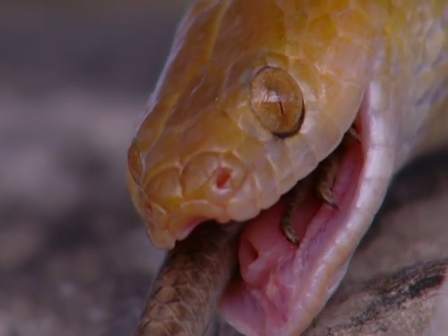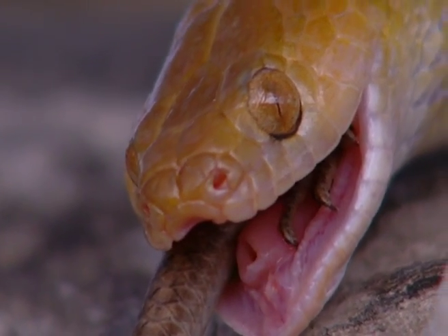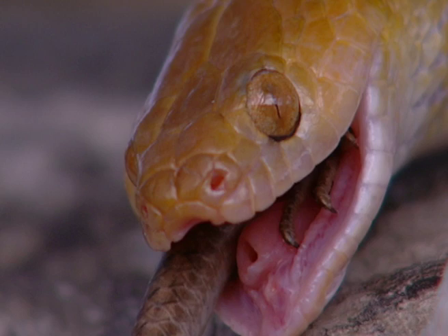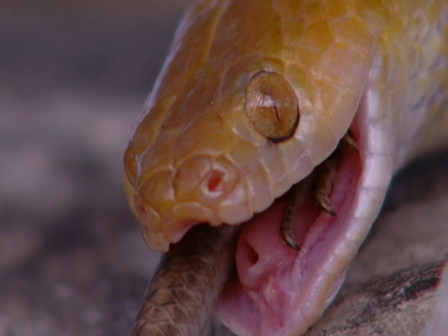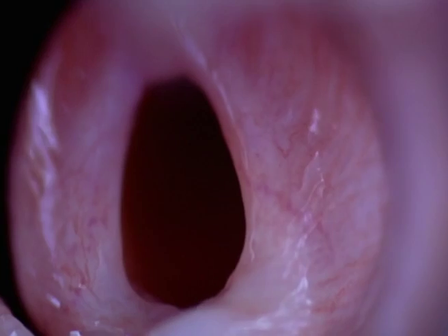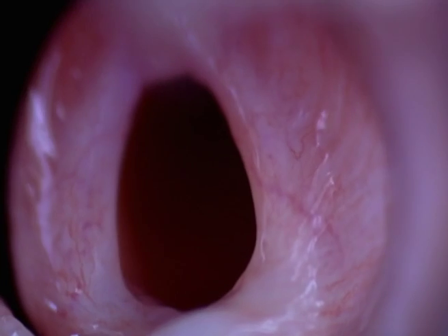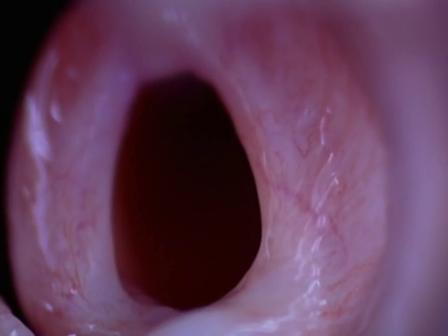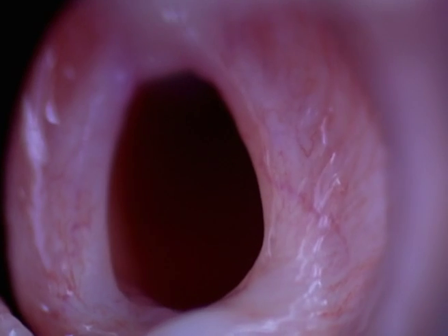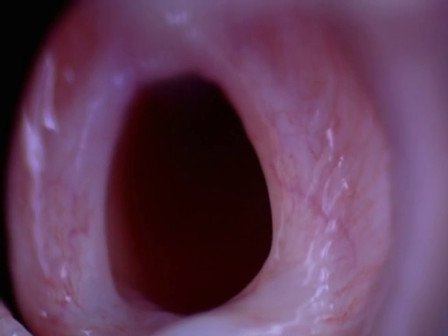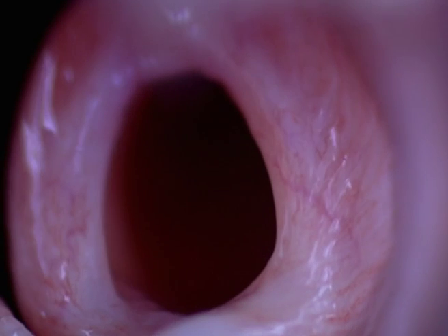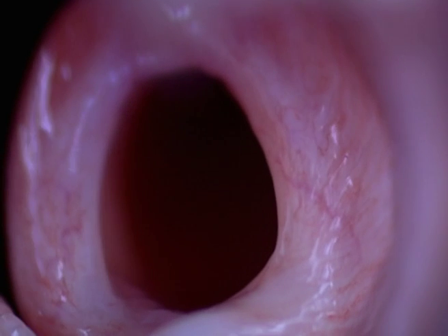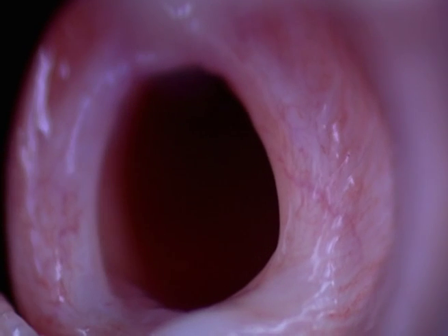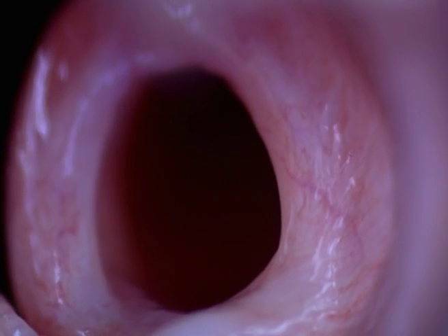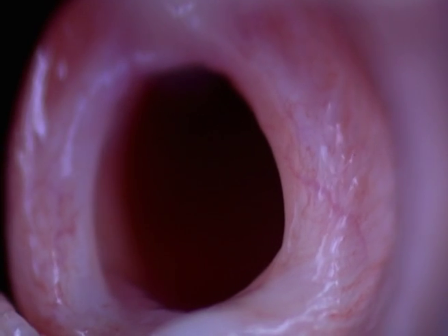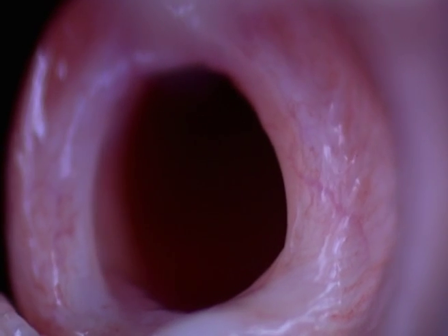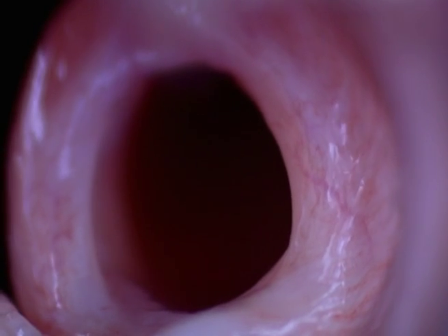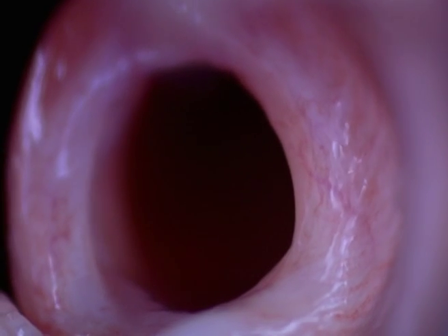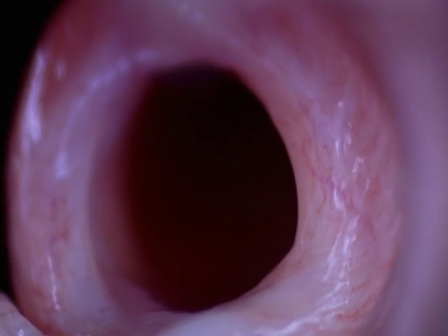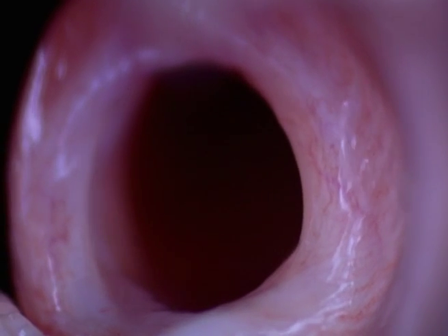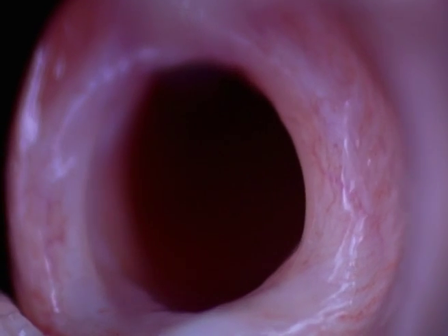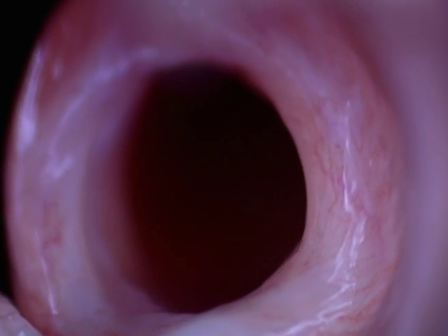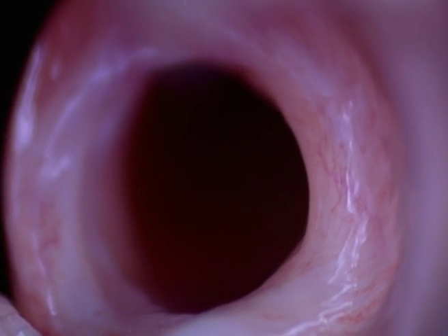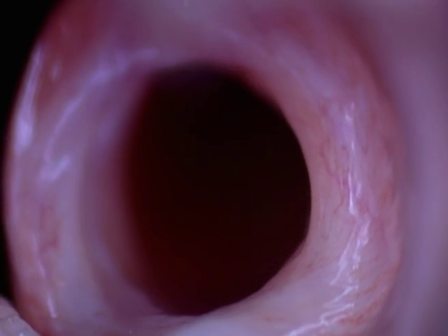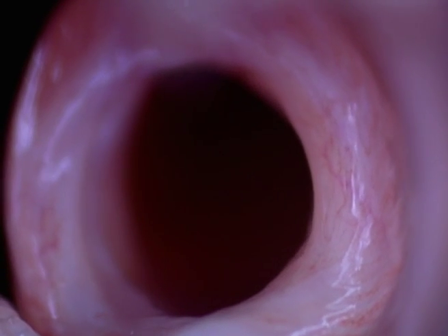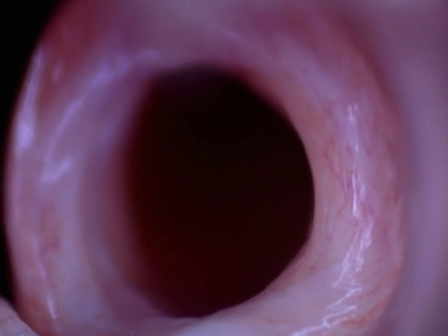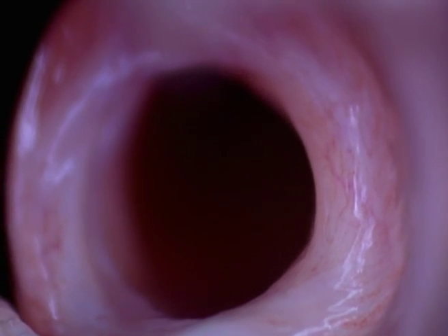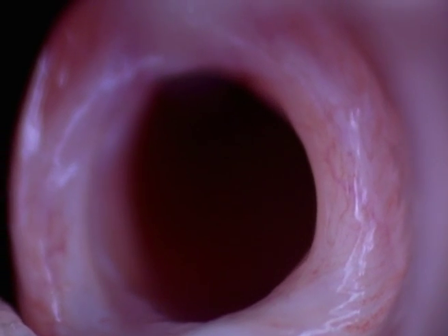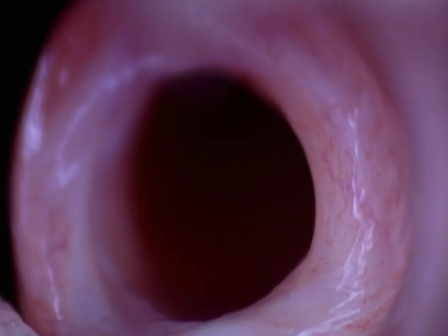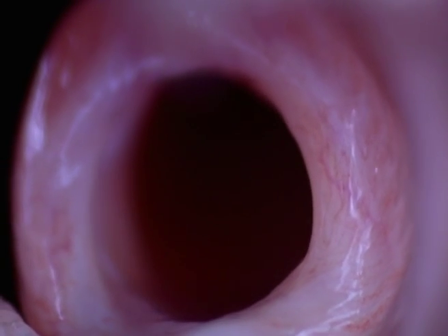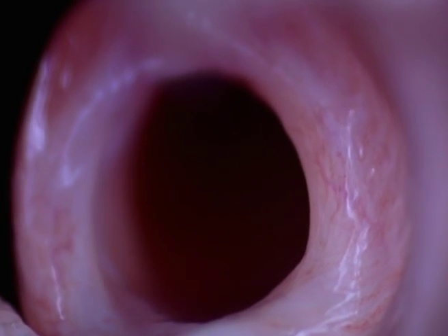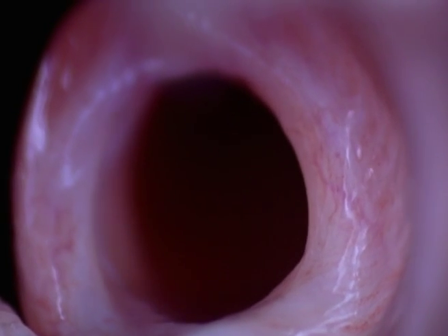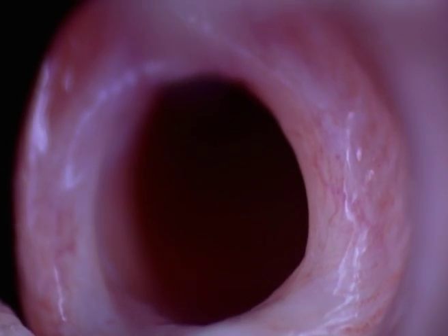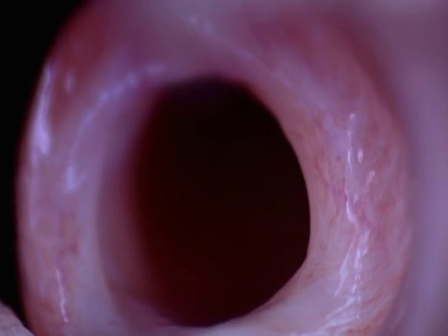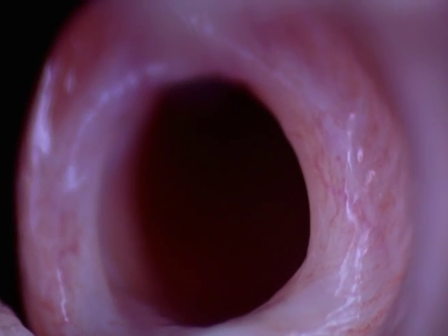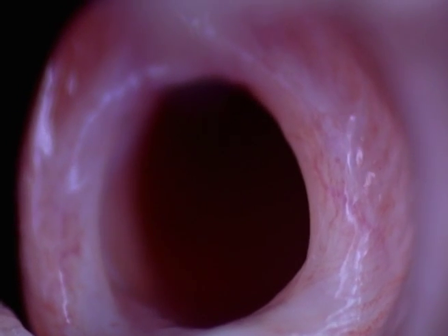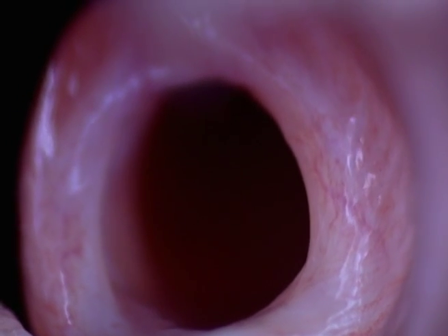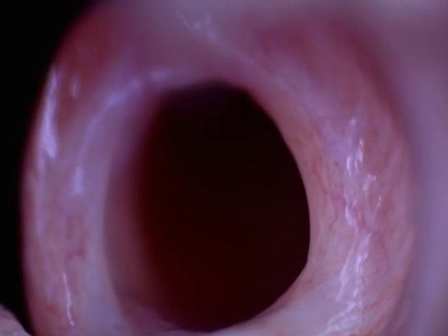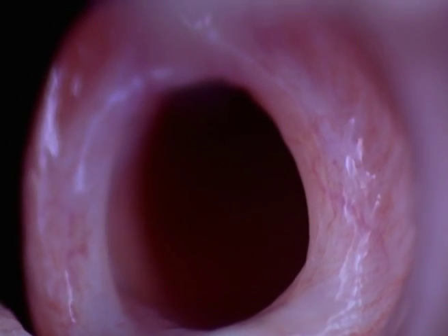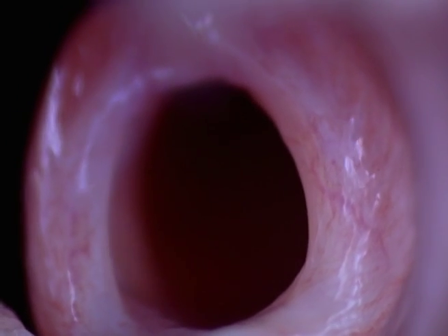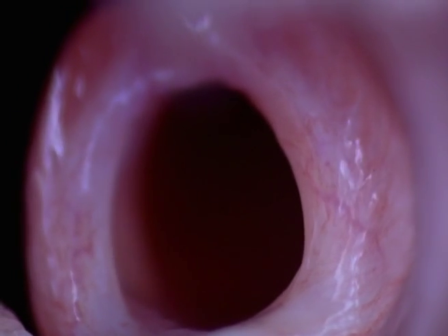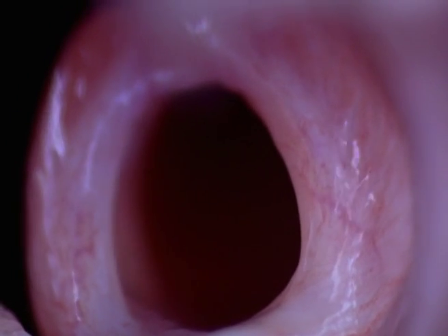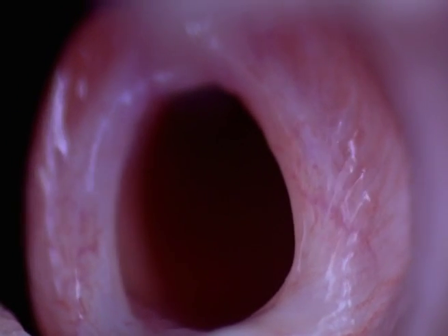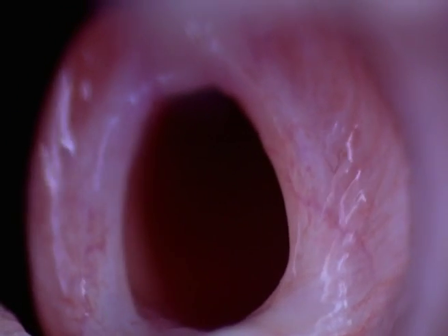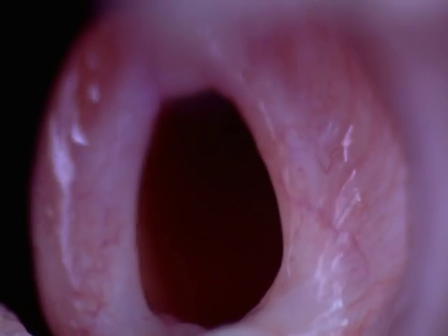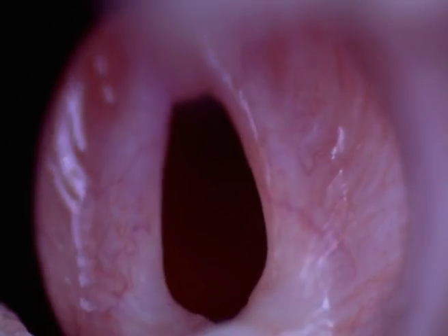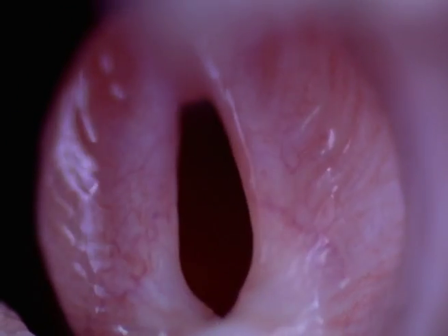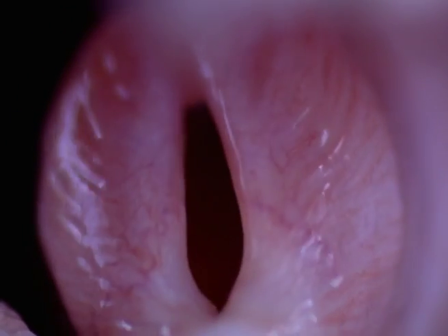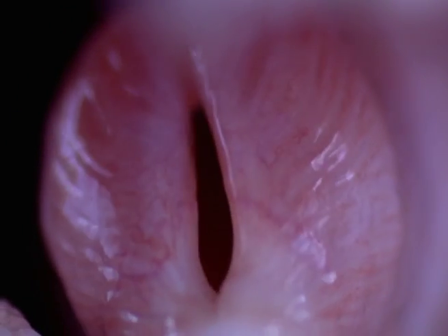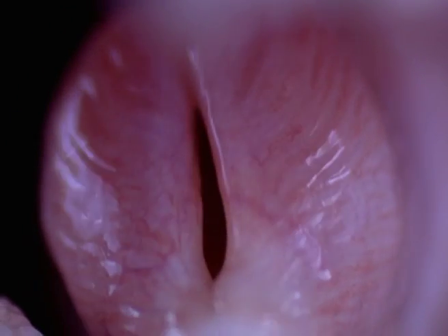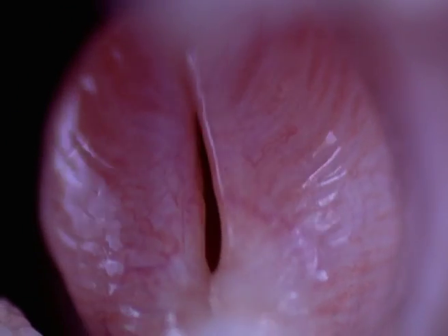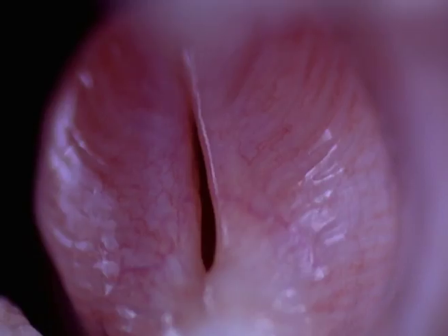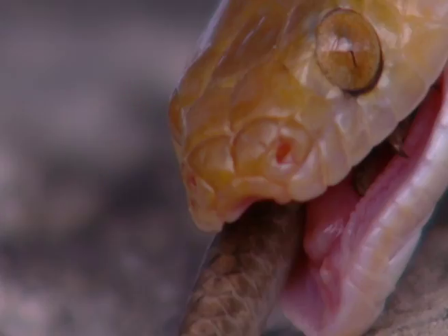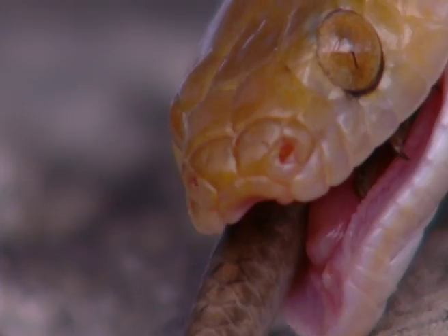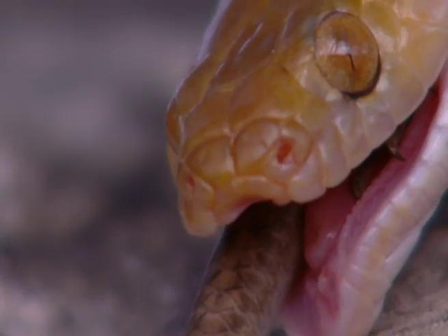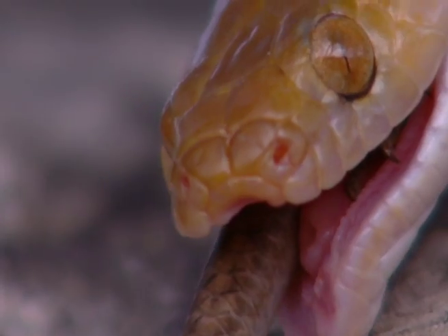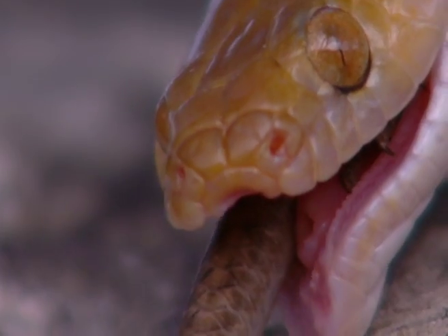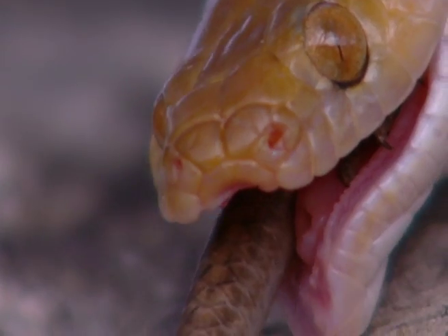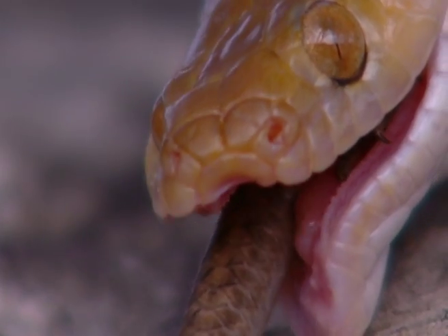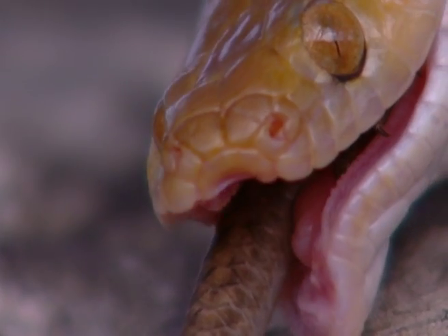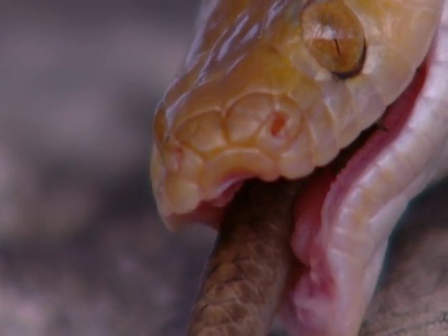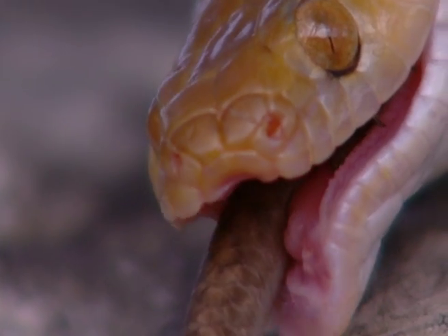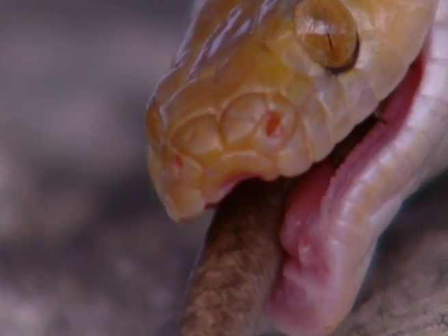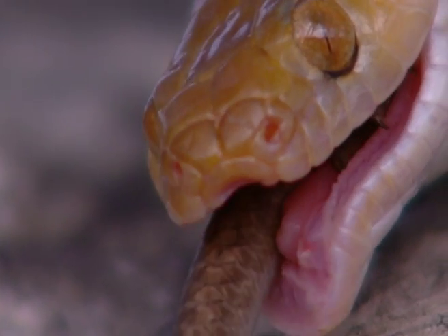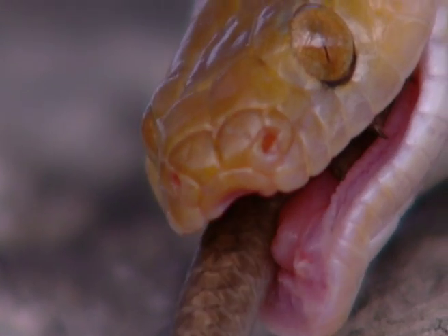And importantly for the snake, his glottis — a breathing pipe — is not blocked, allowing him to breathe unimpaired.